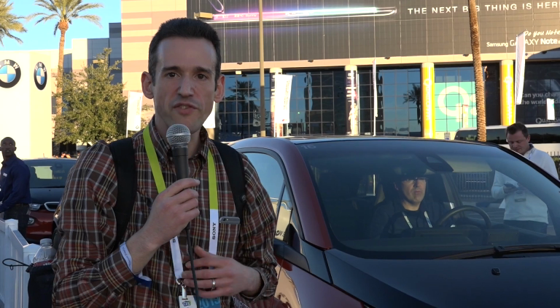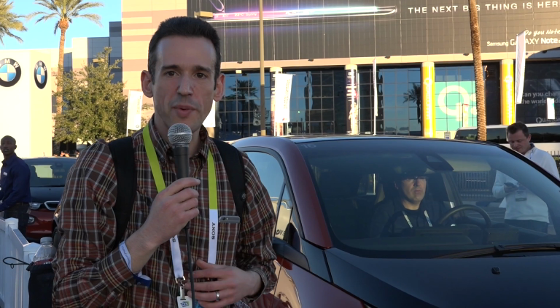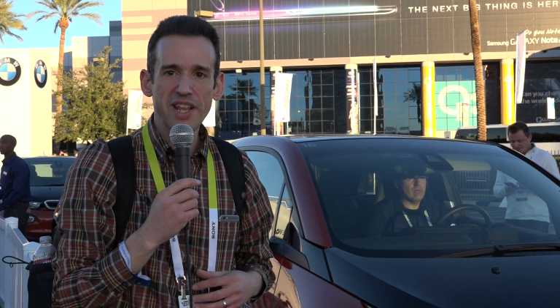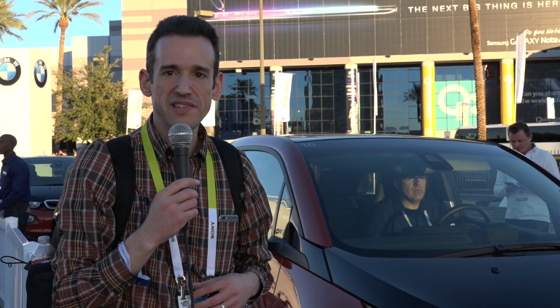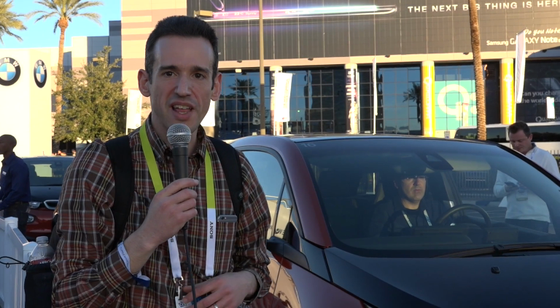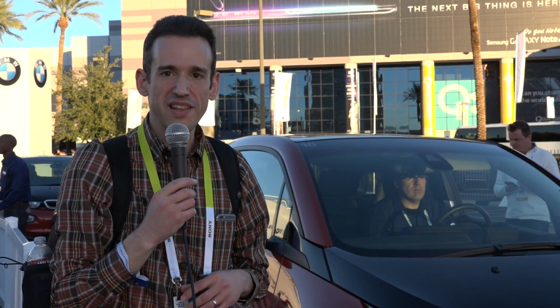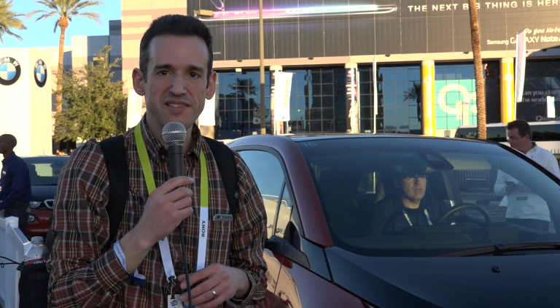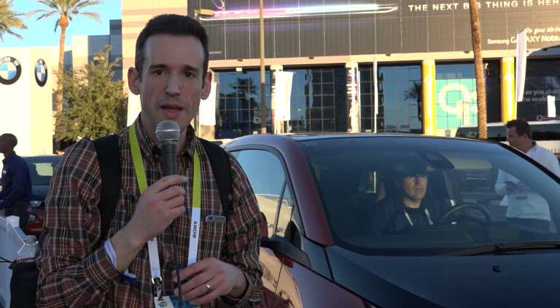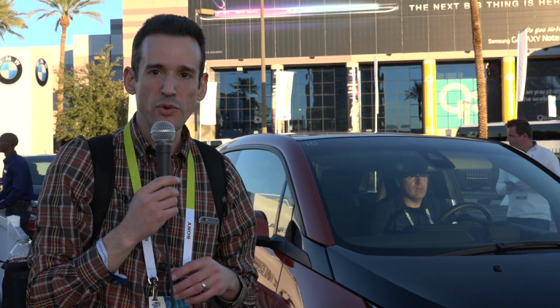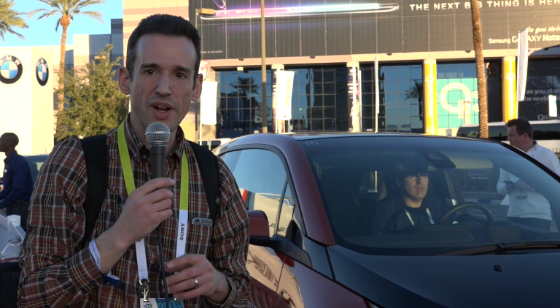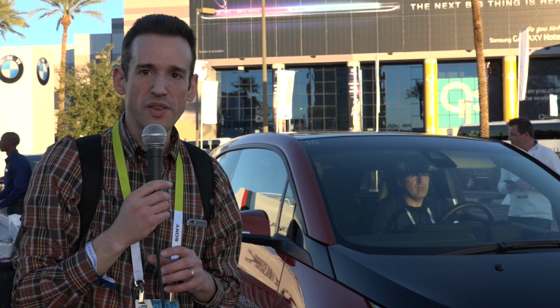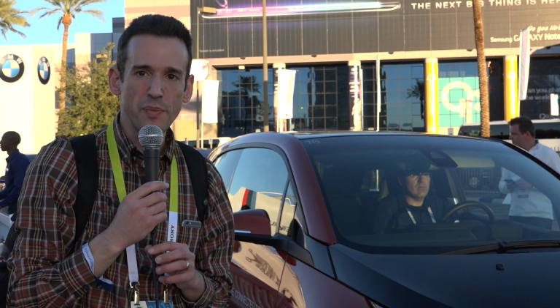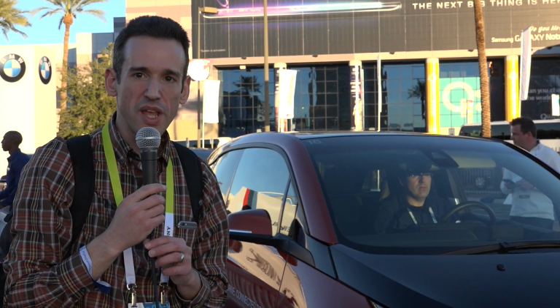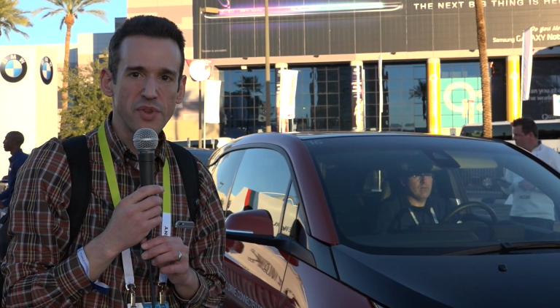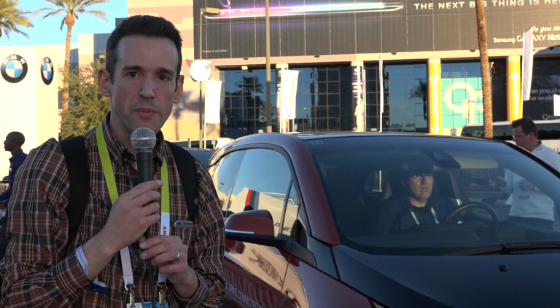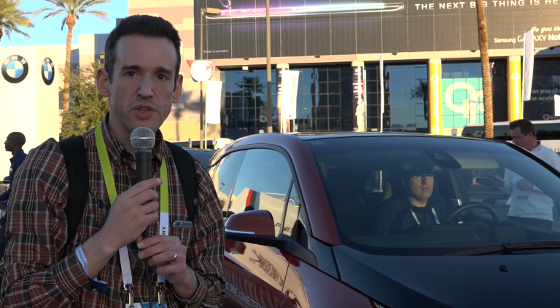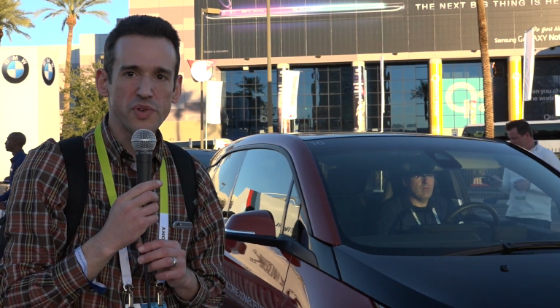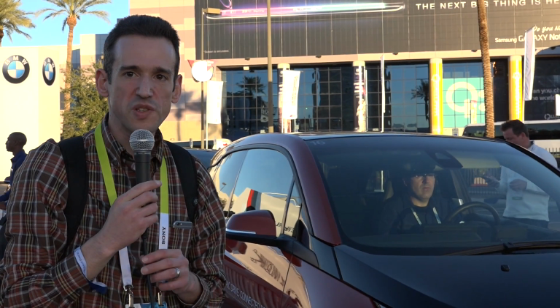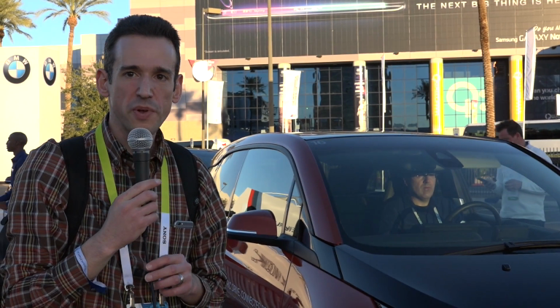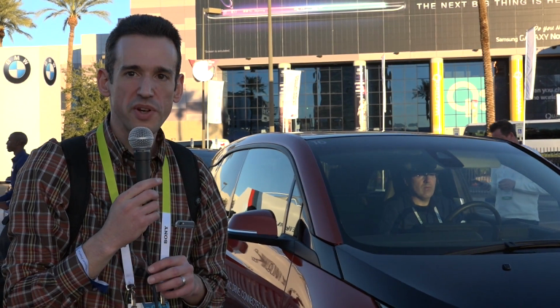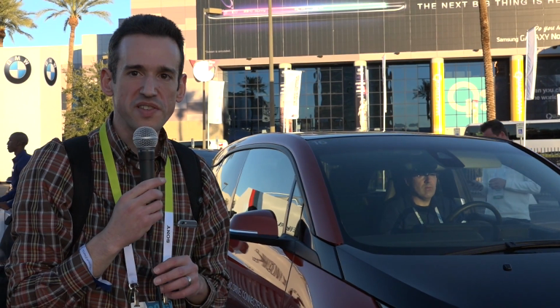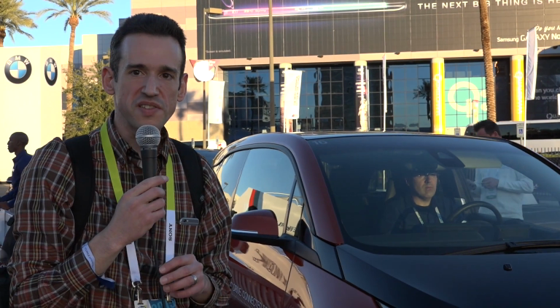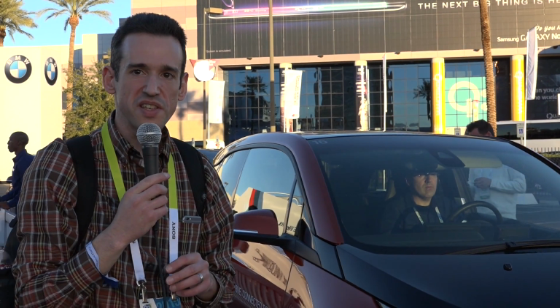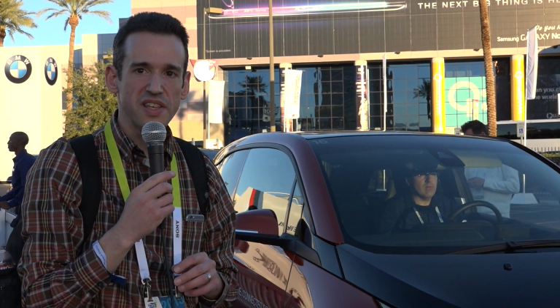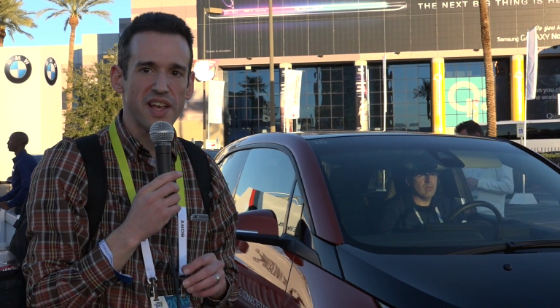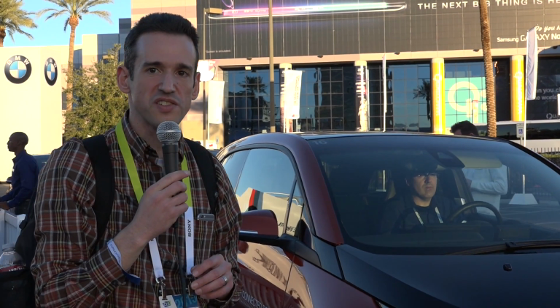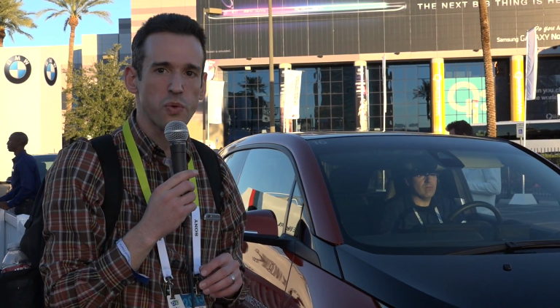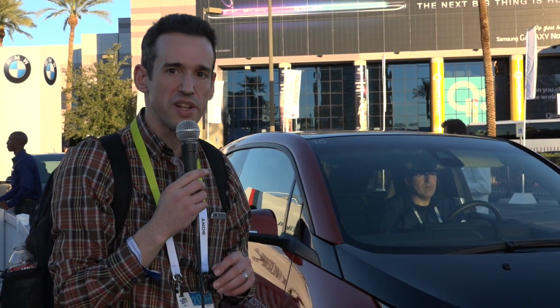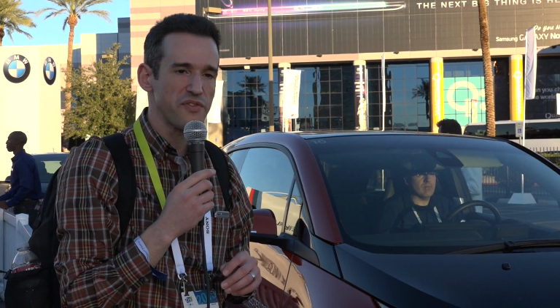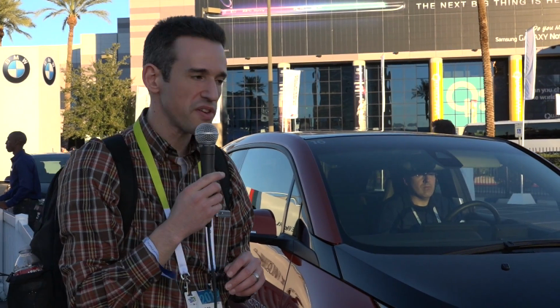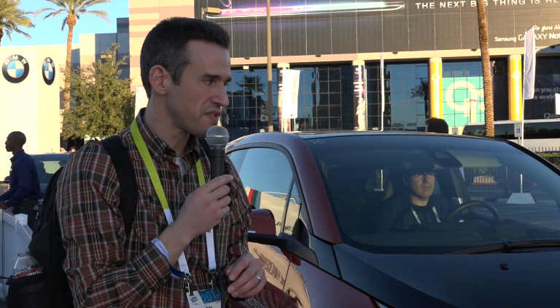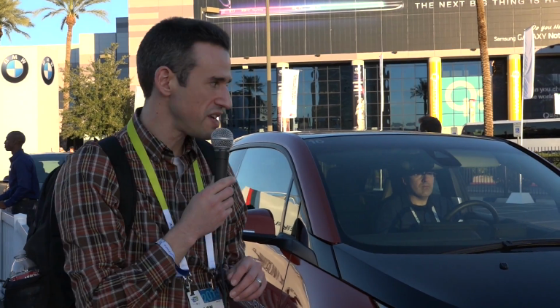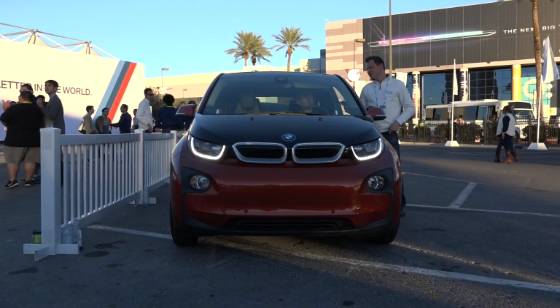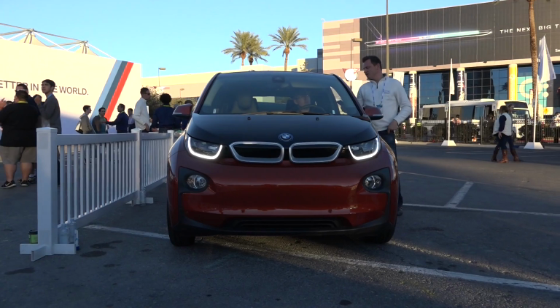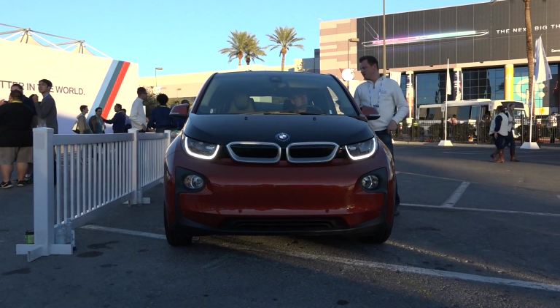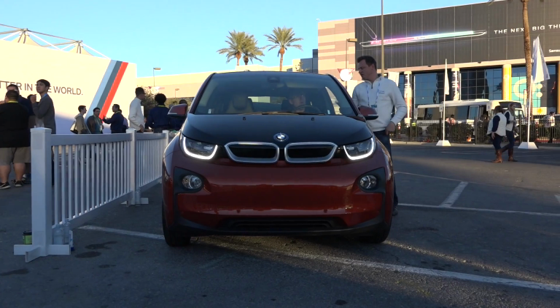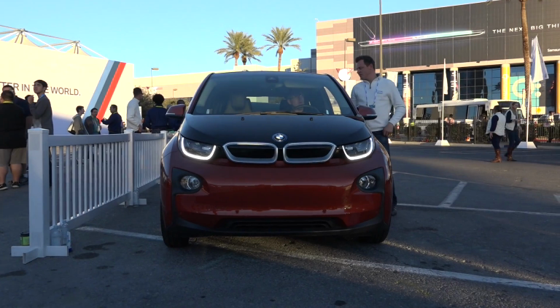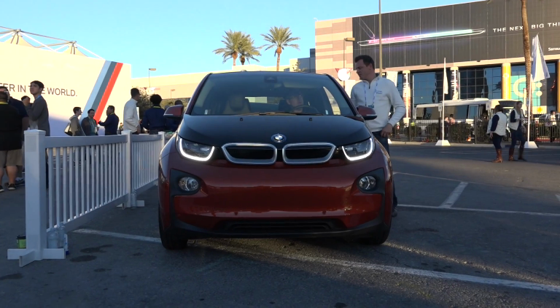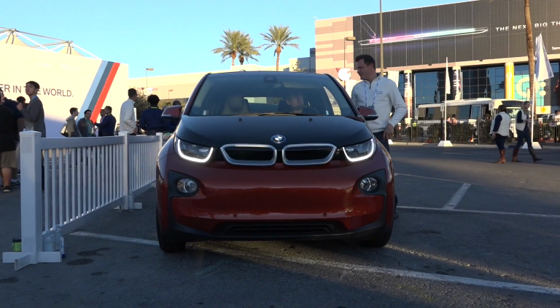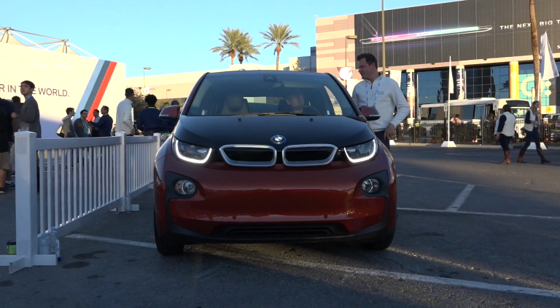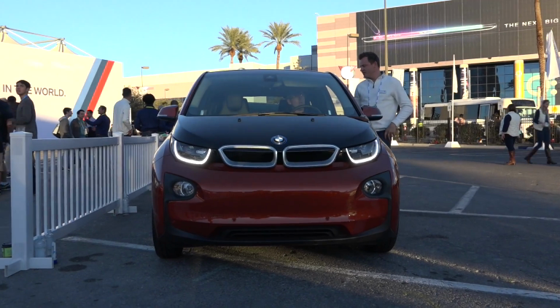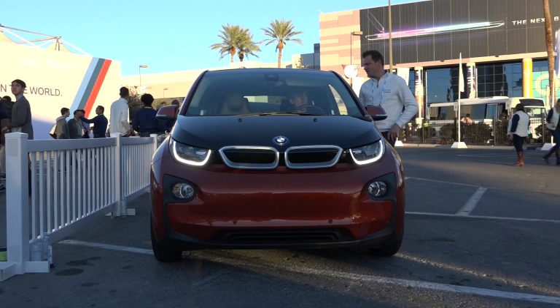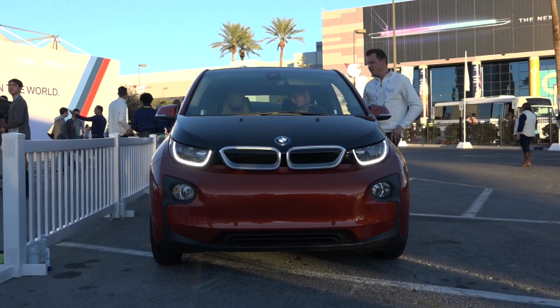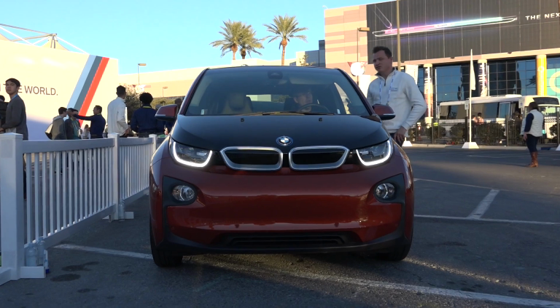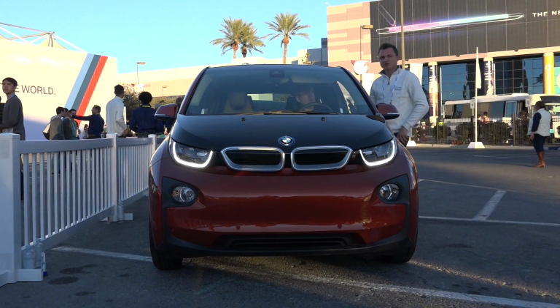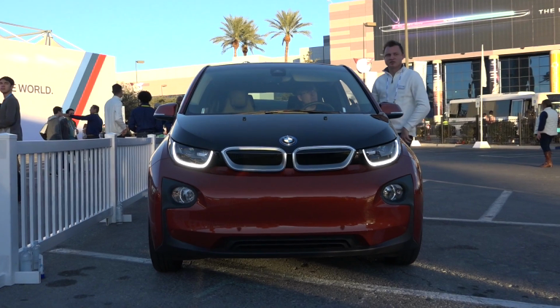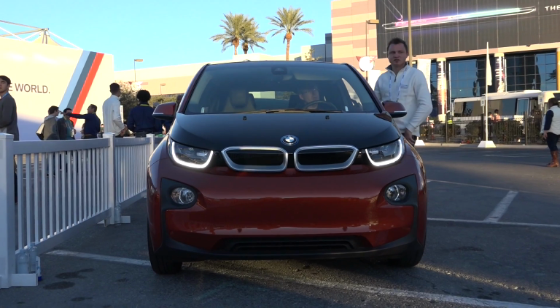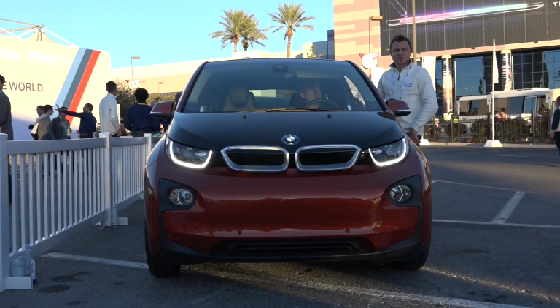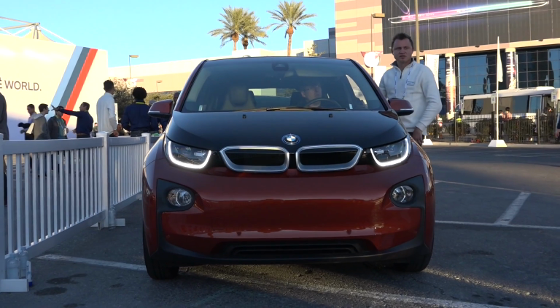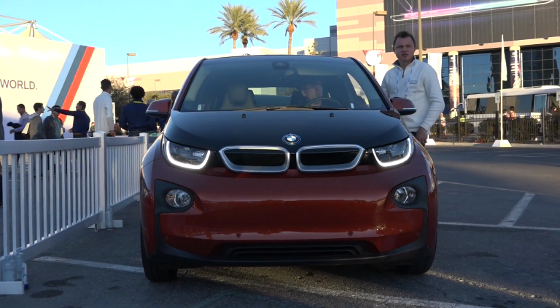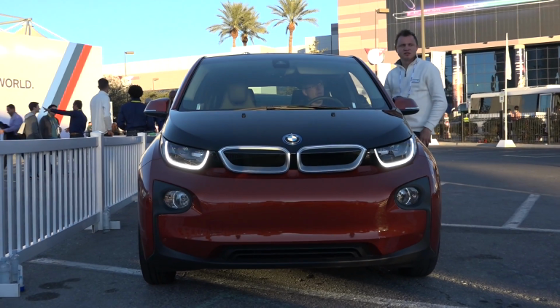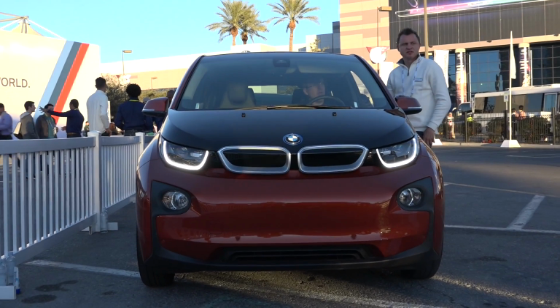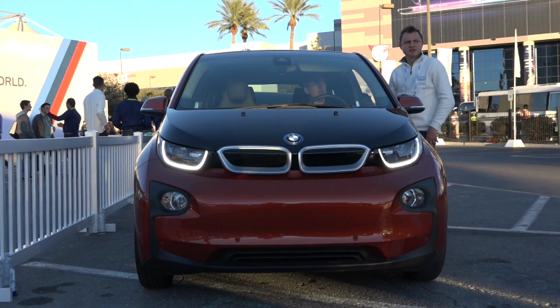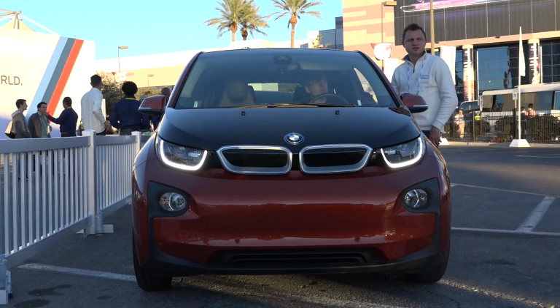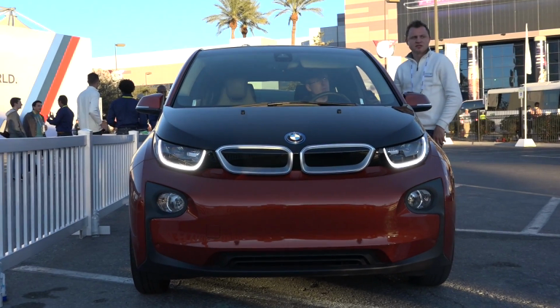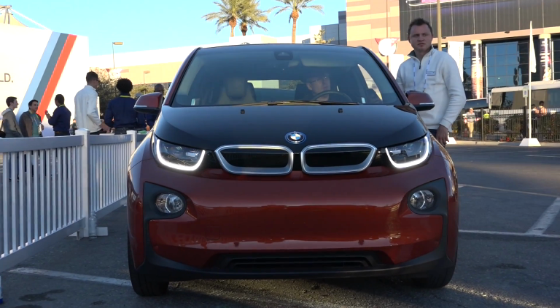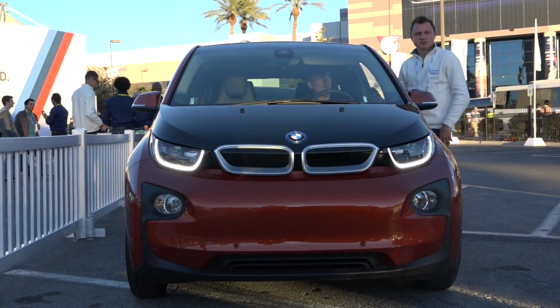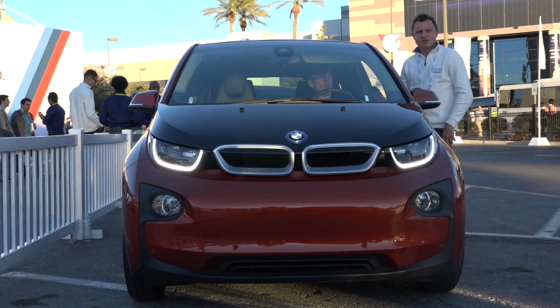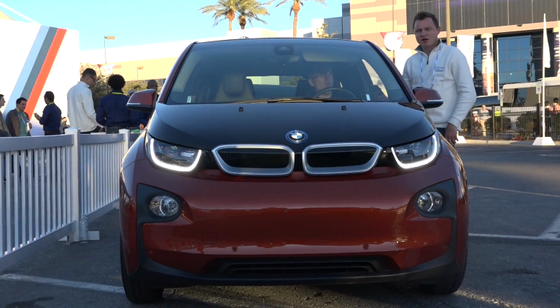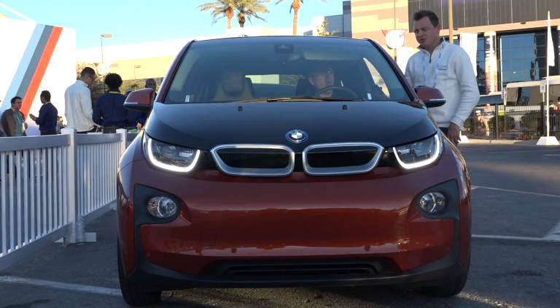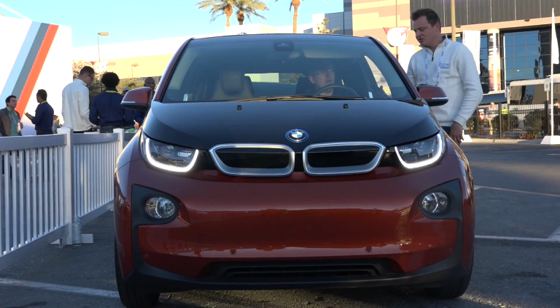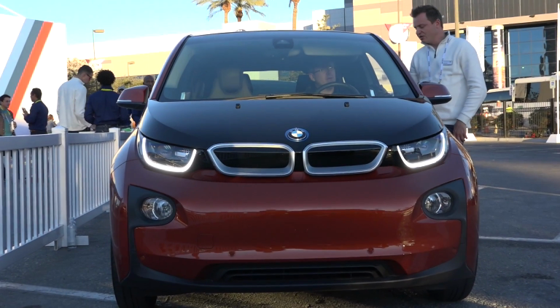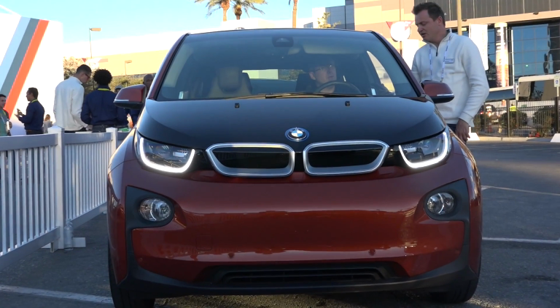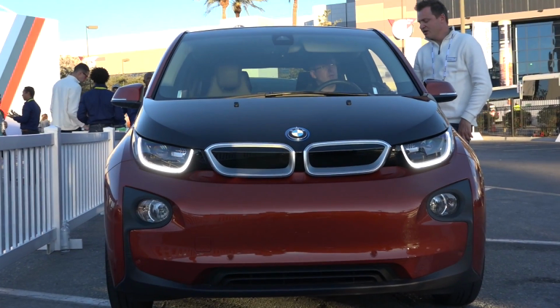Hey everybody, it's Lon Seidman. We're at the BMW Experience at CES 2015. We're going to take a spin in one of their i3 electric cars.